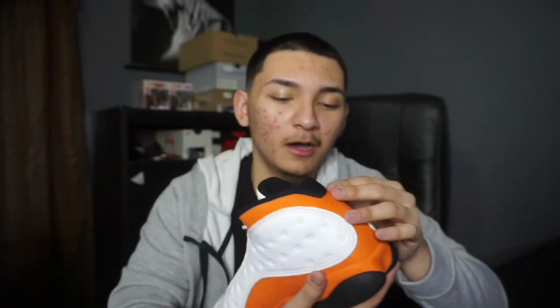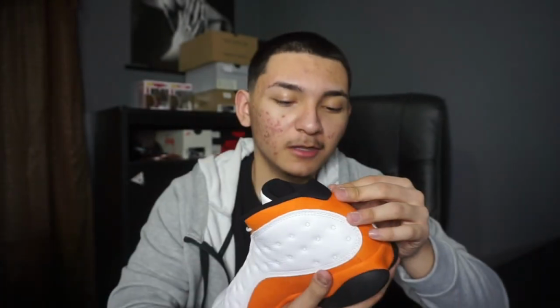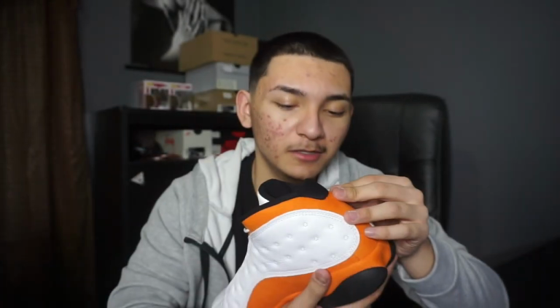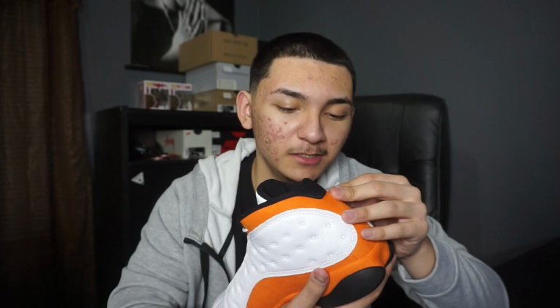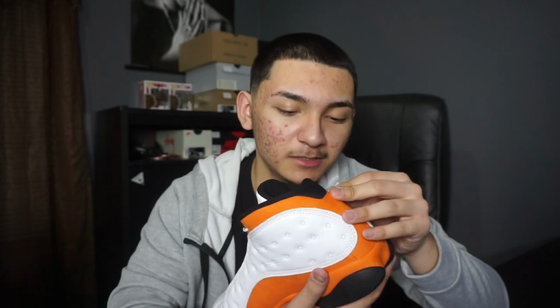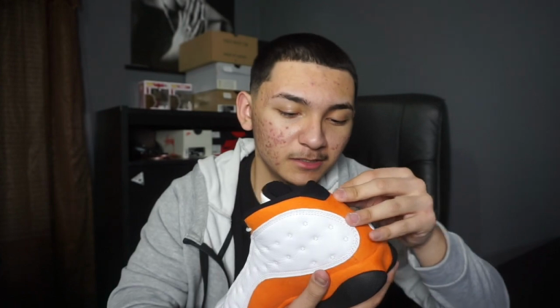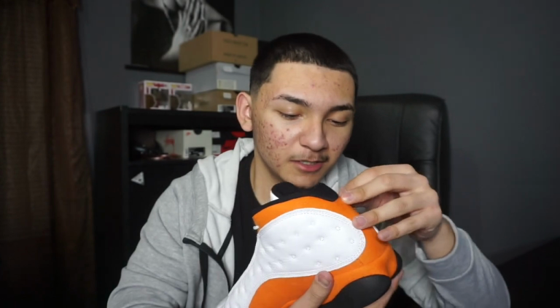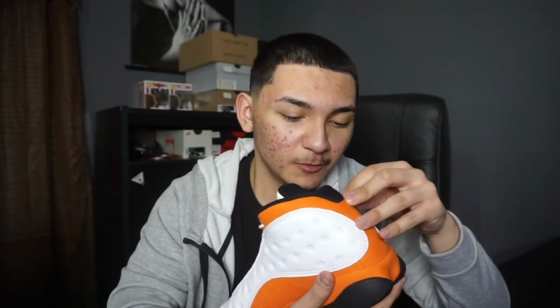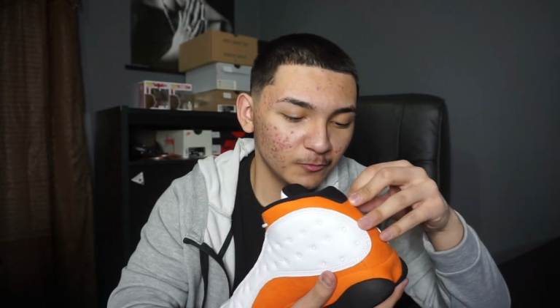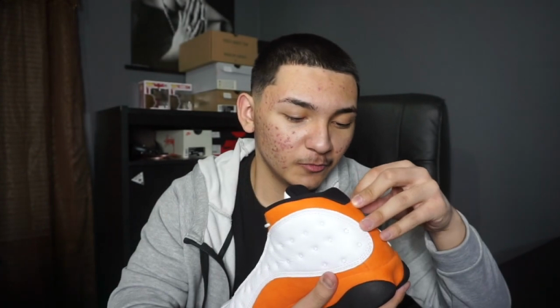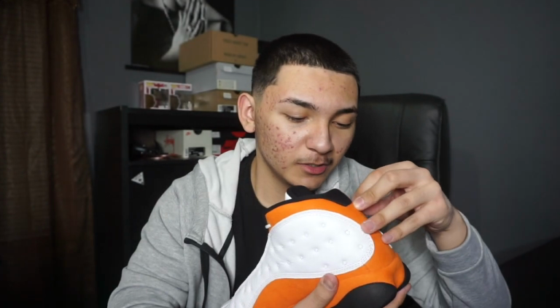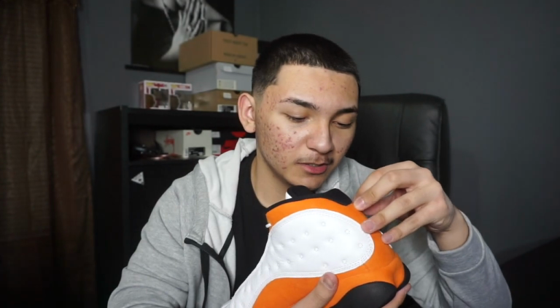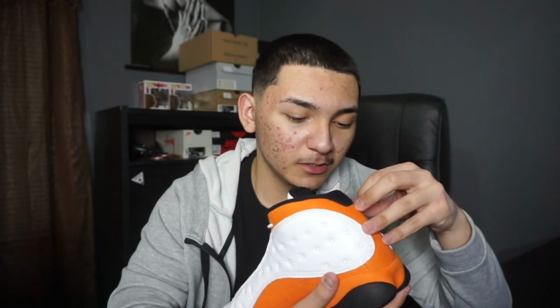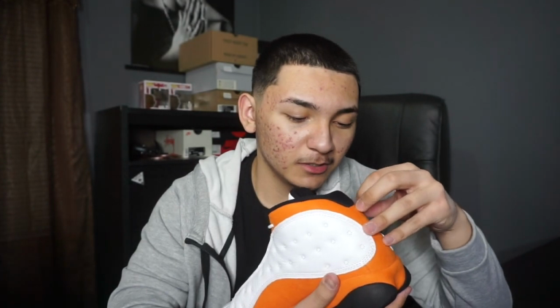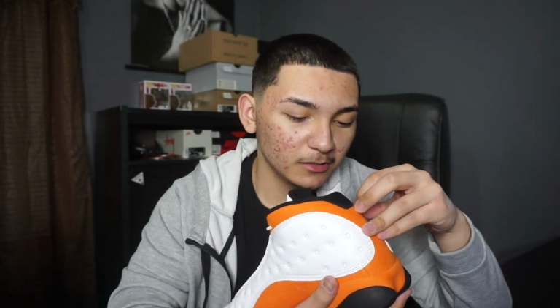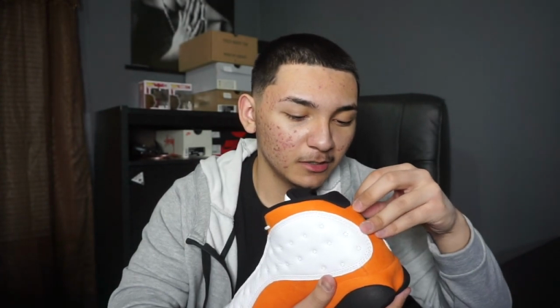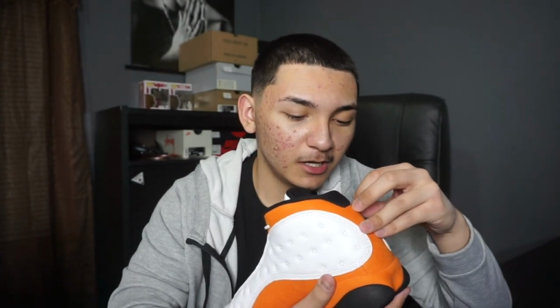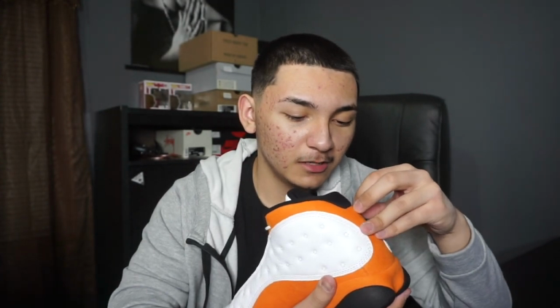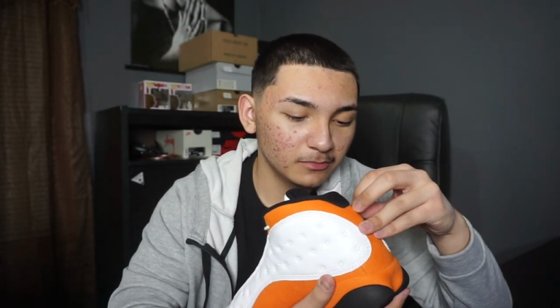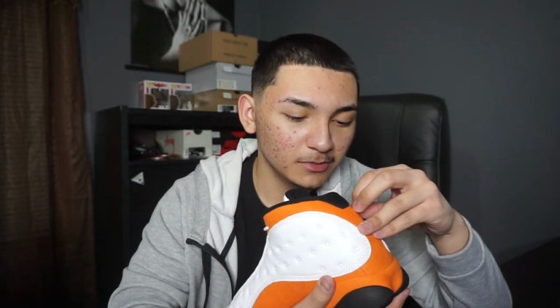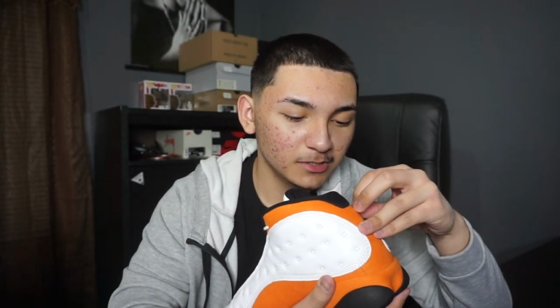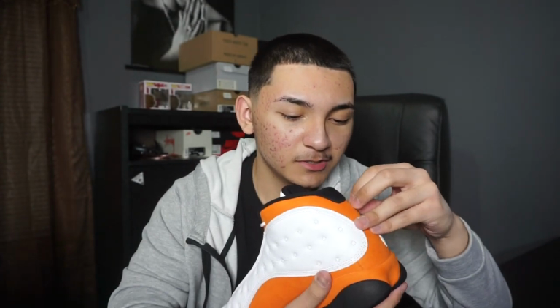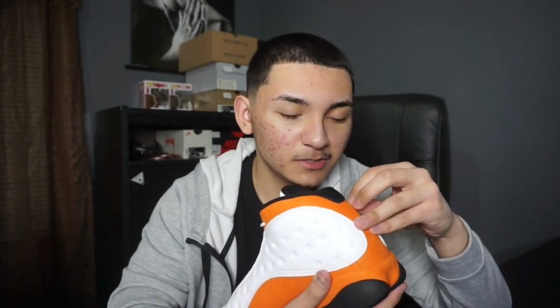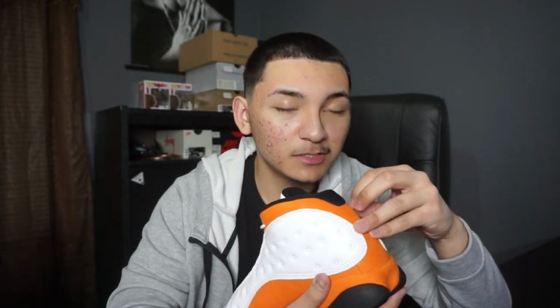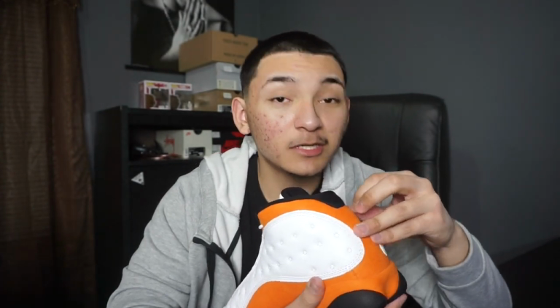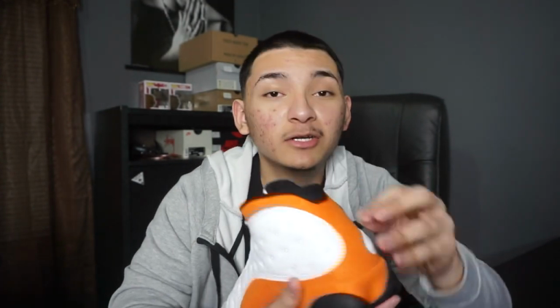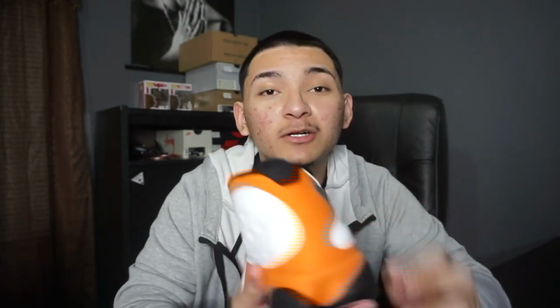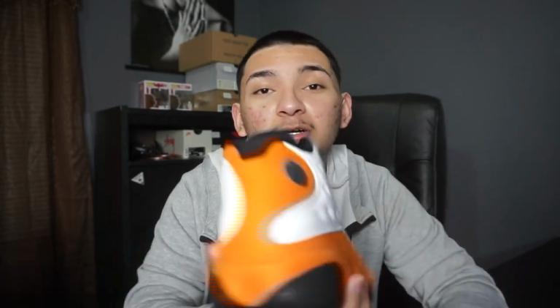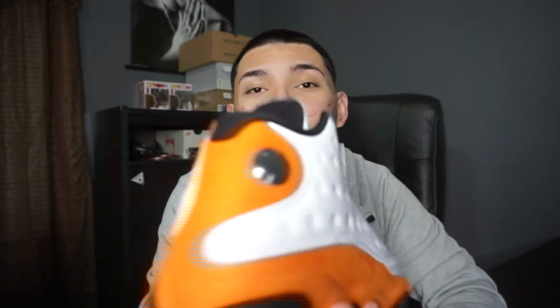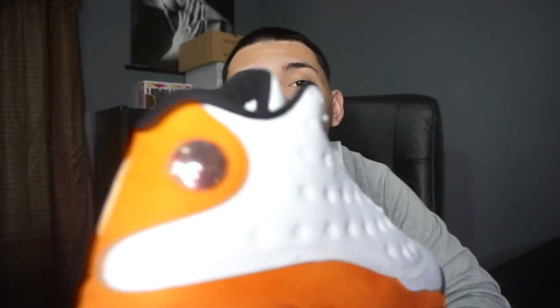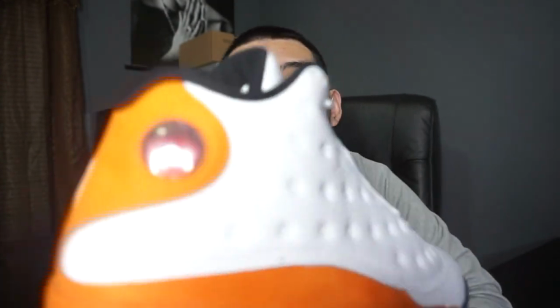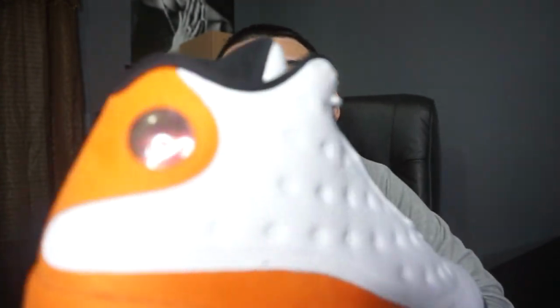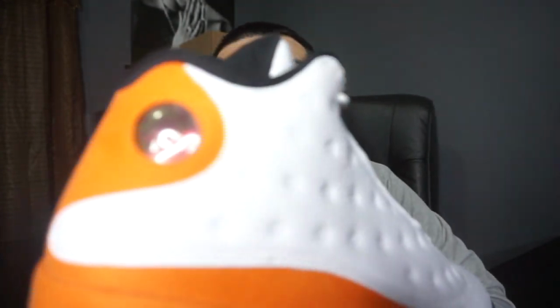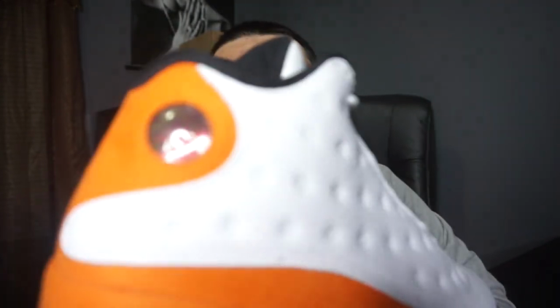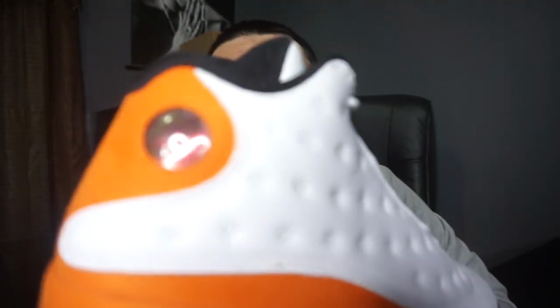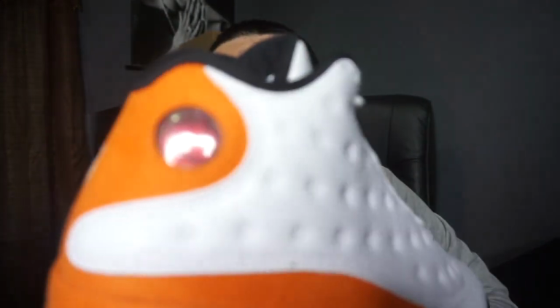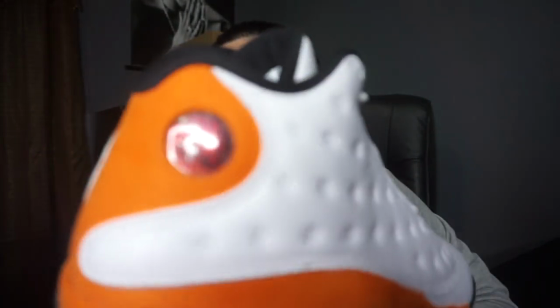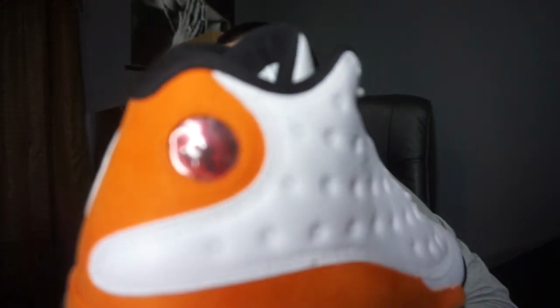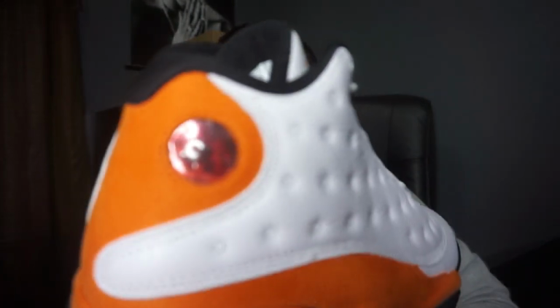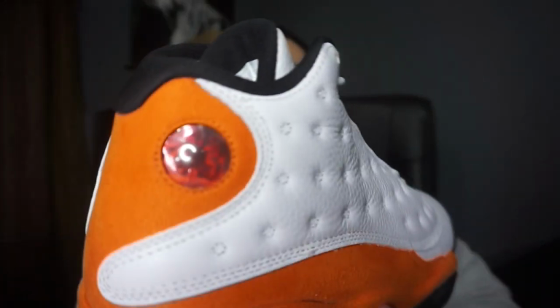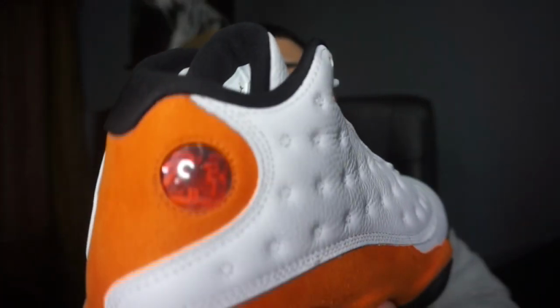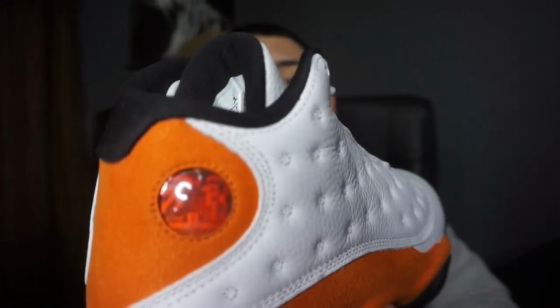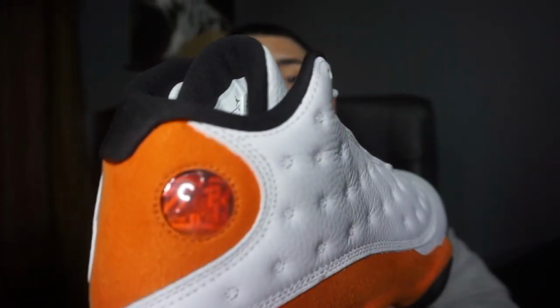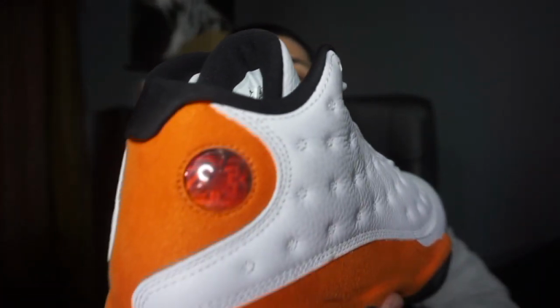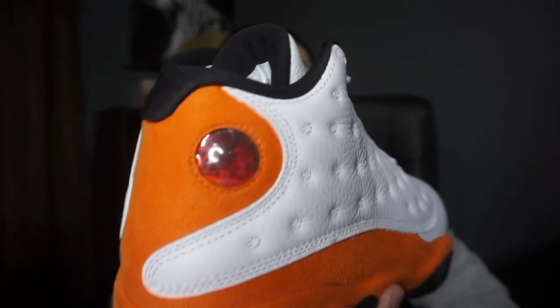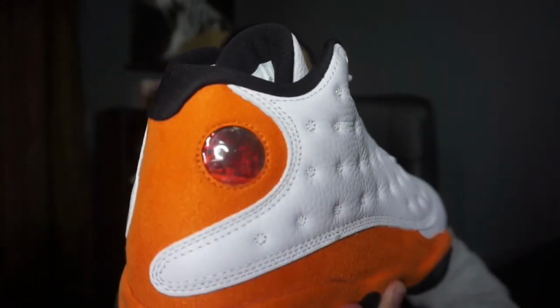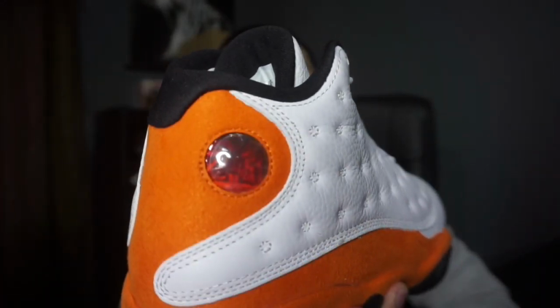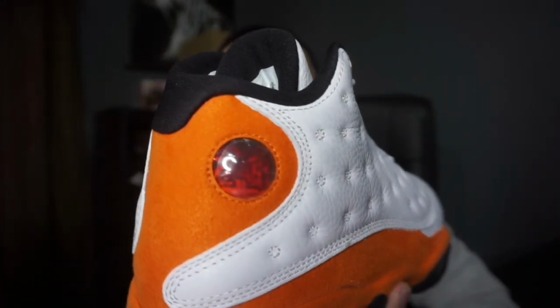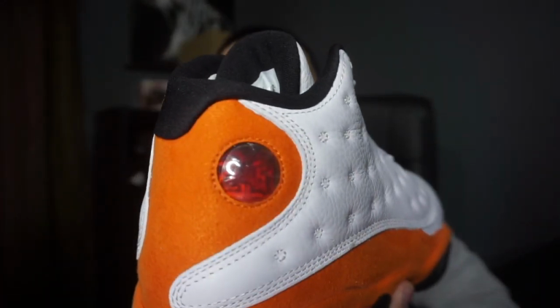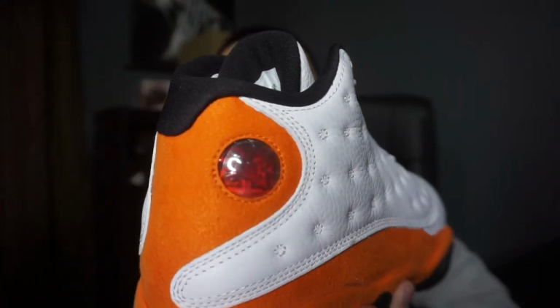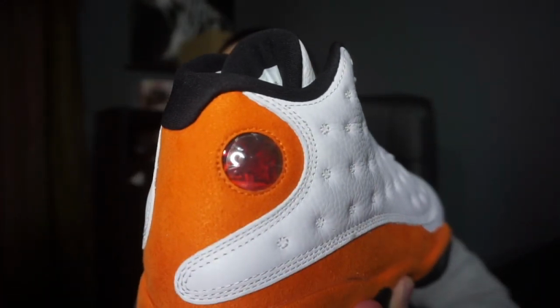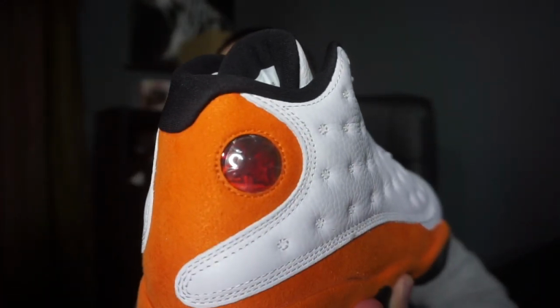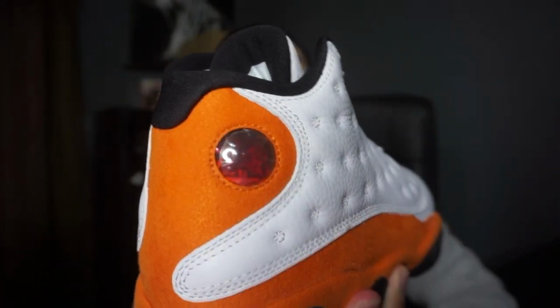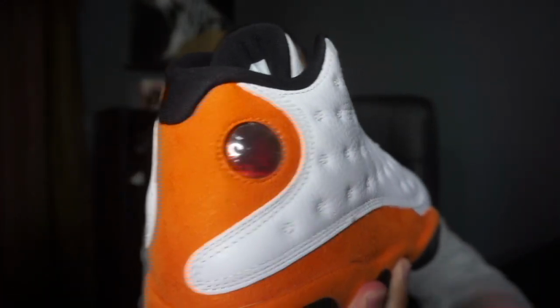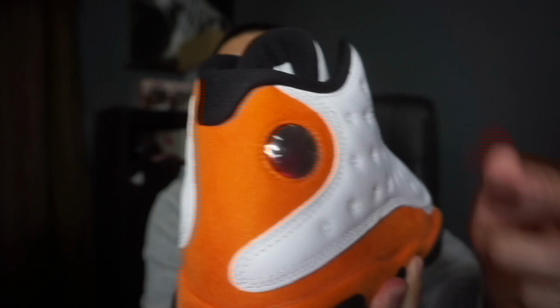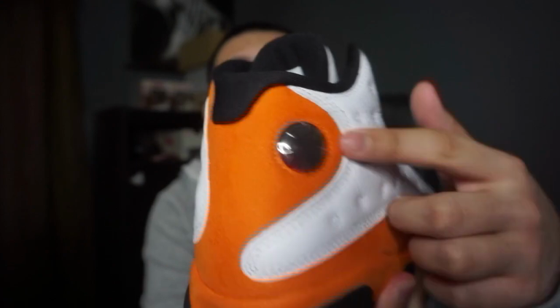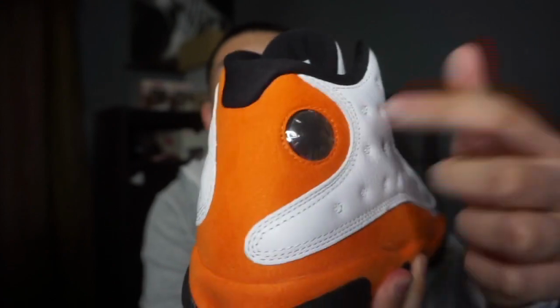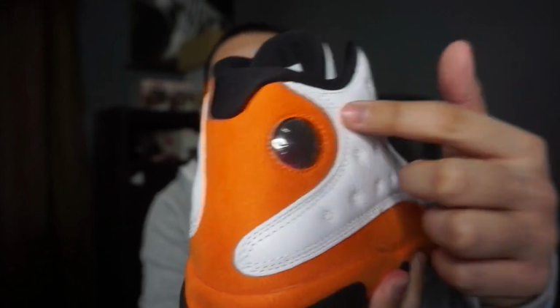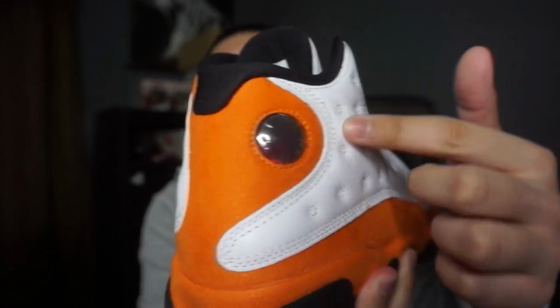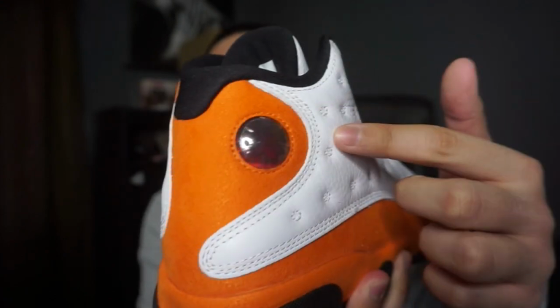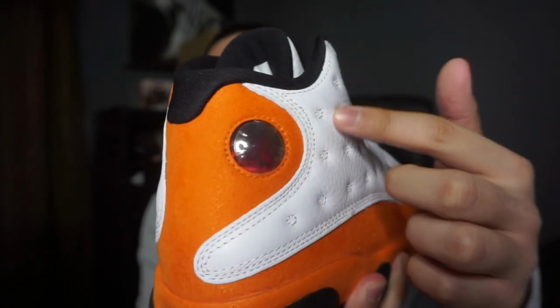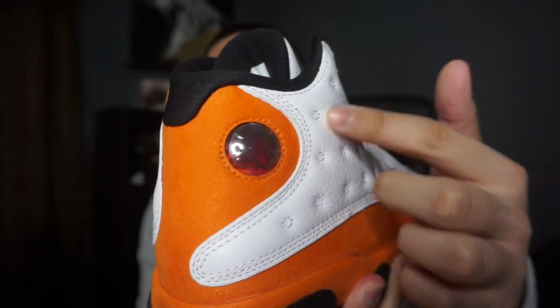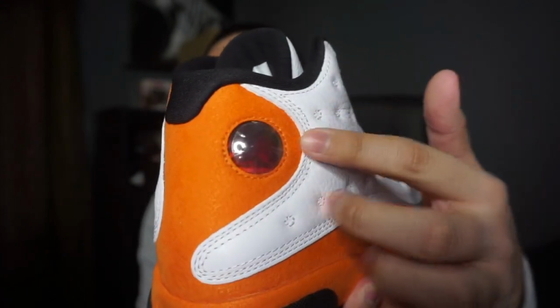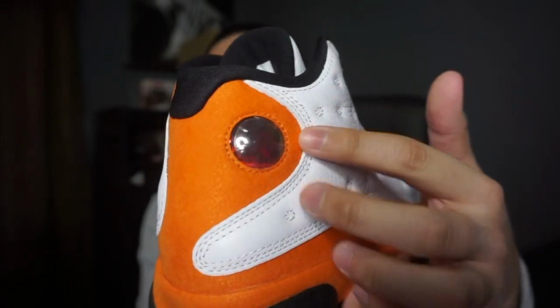These come with the obvious sticker on the — I forgot what that part is called — but yeah, they come with that sticker.